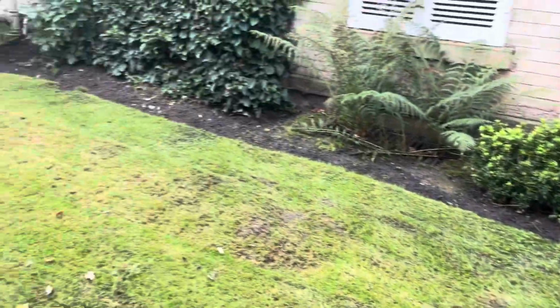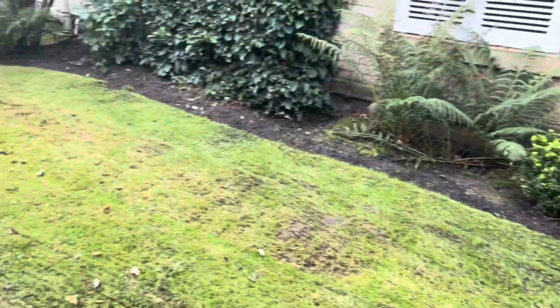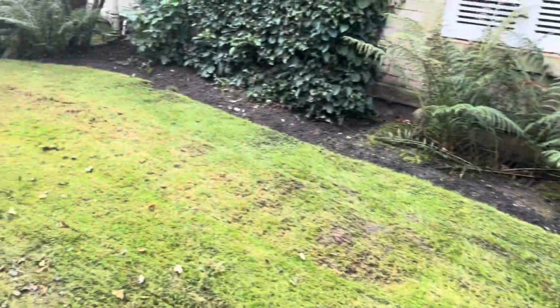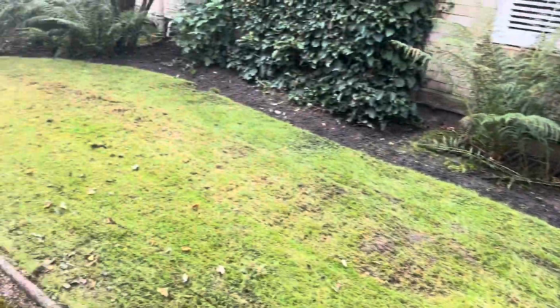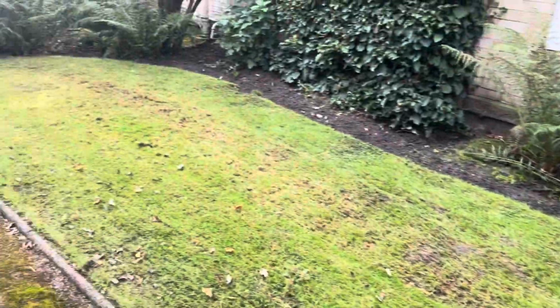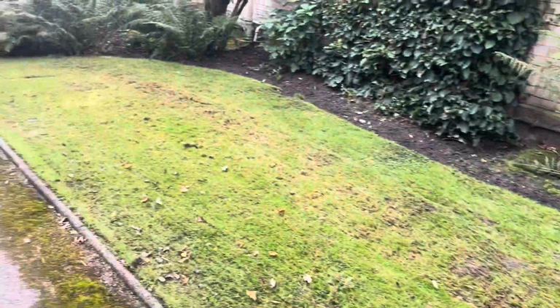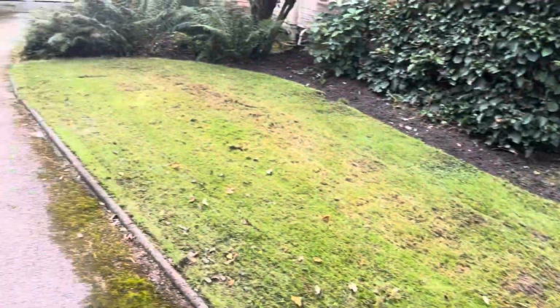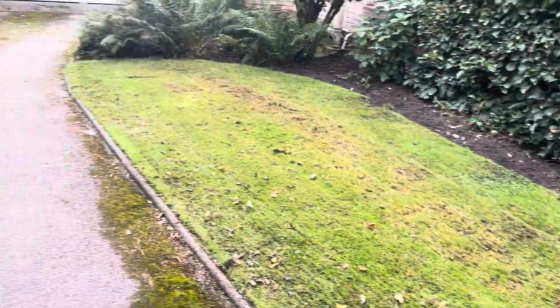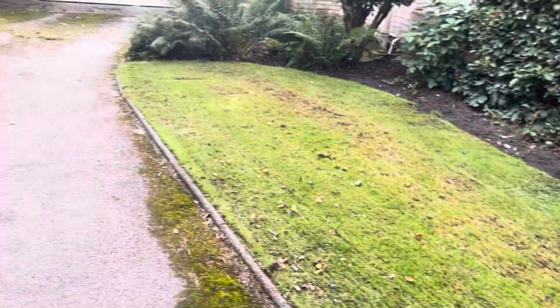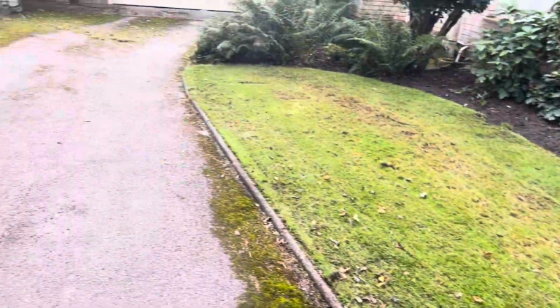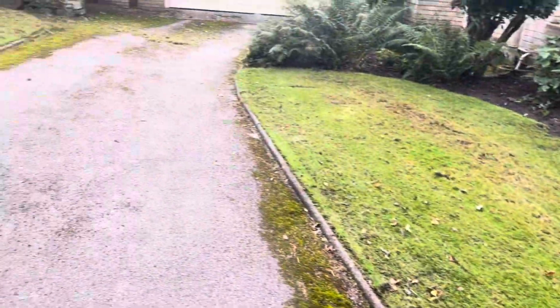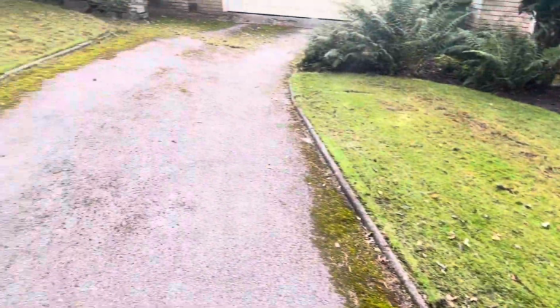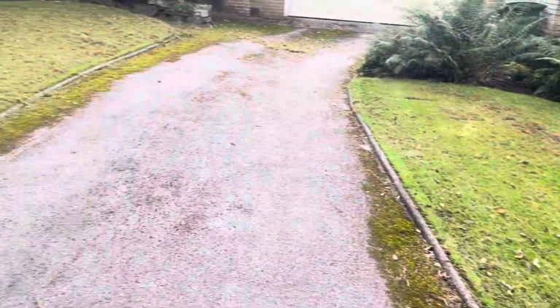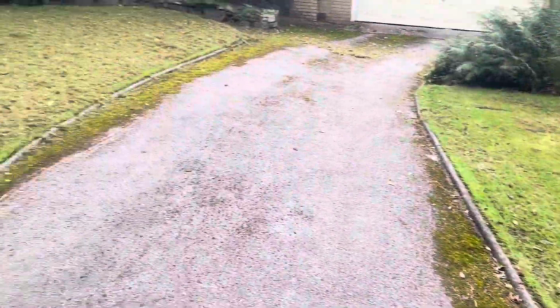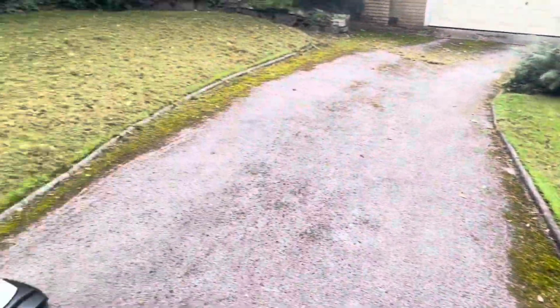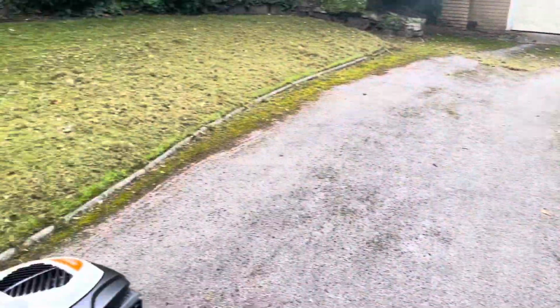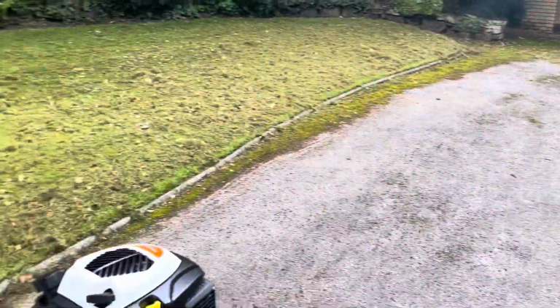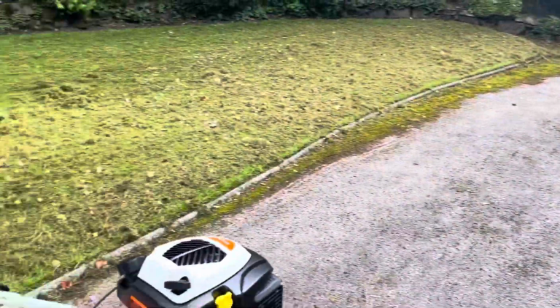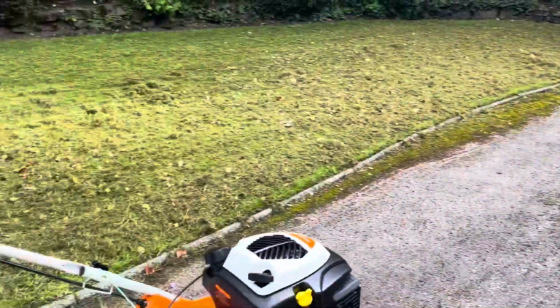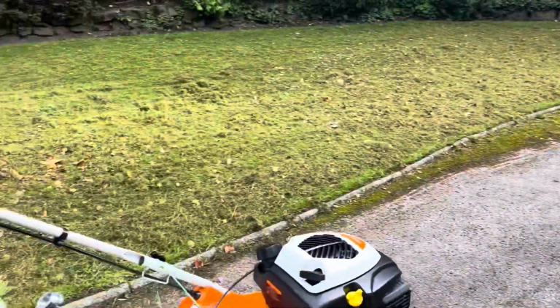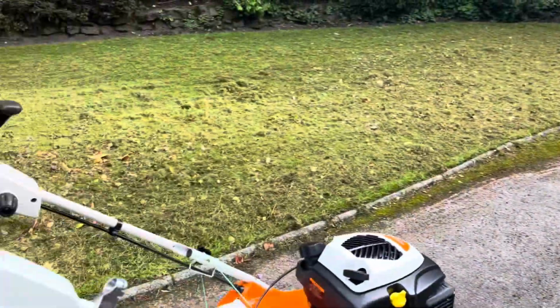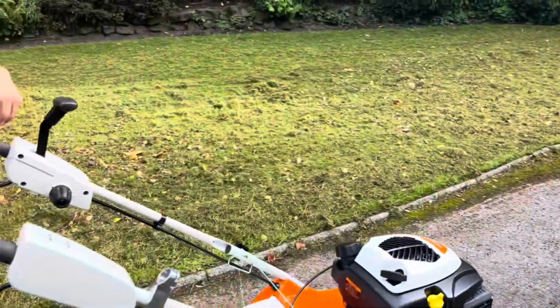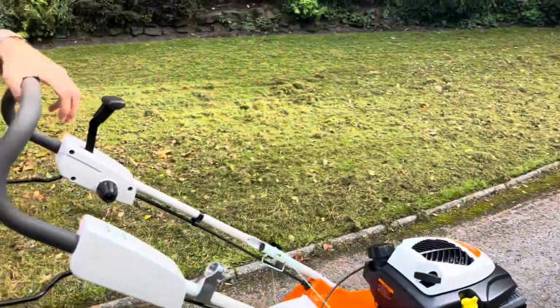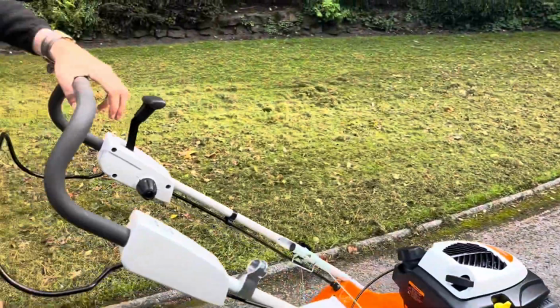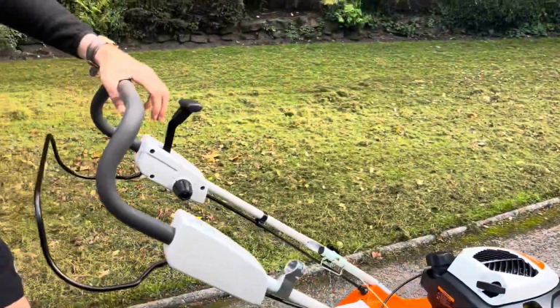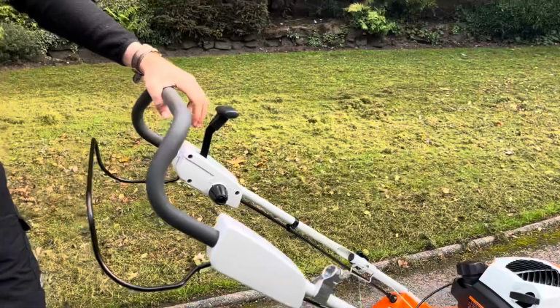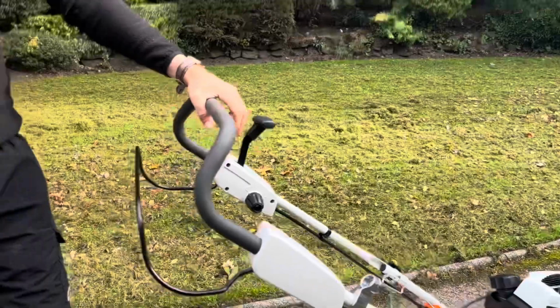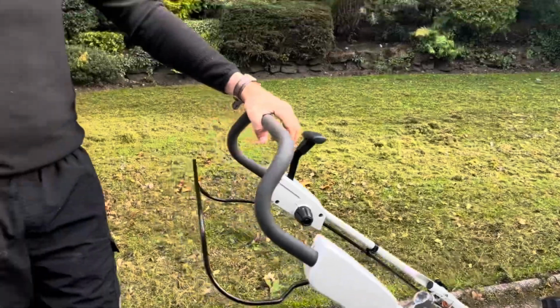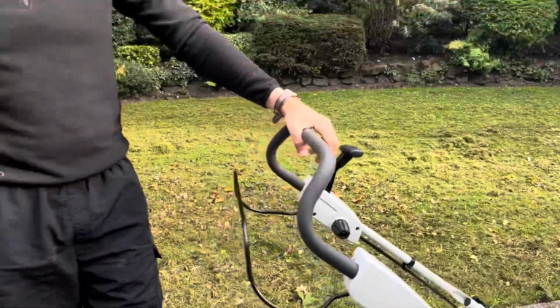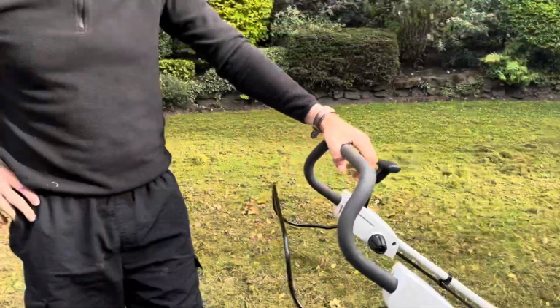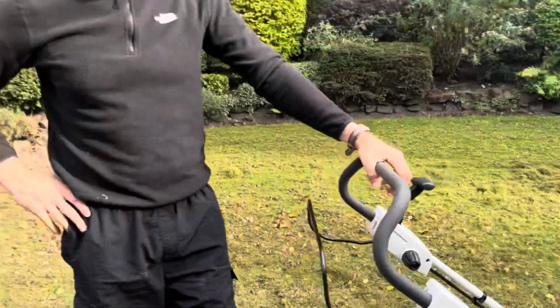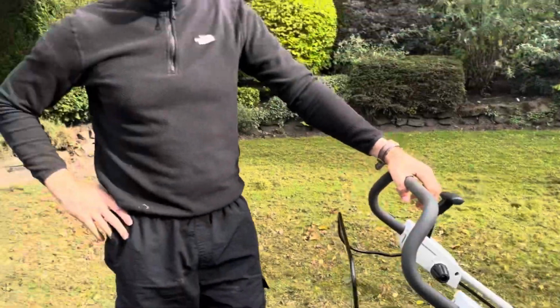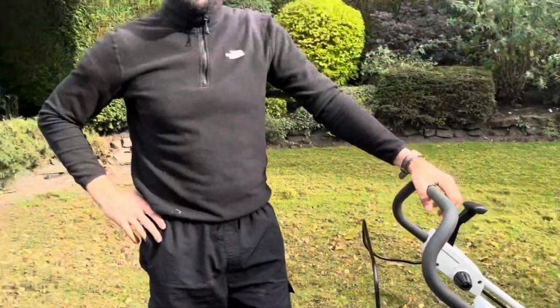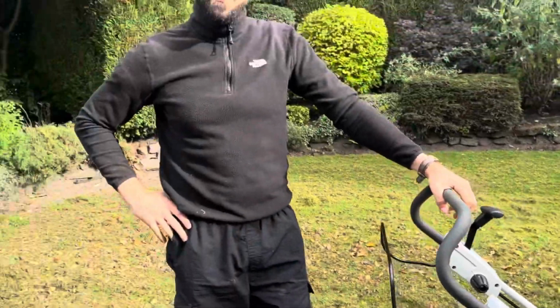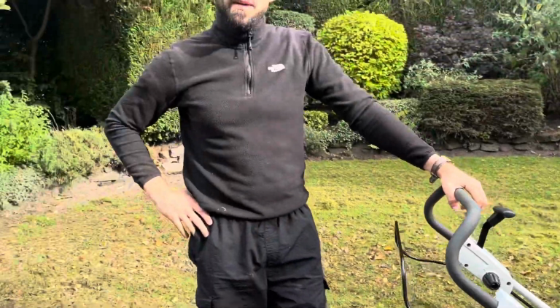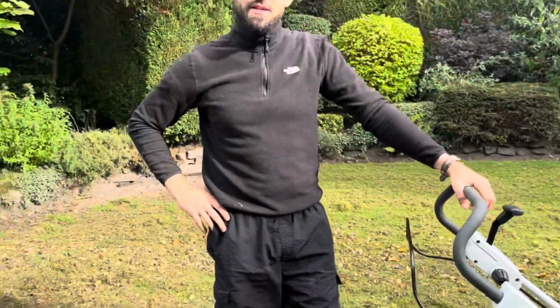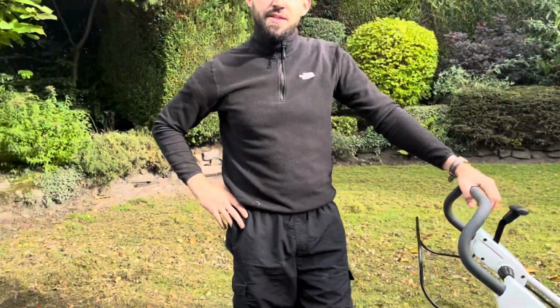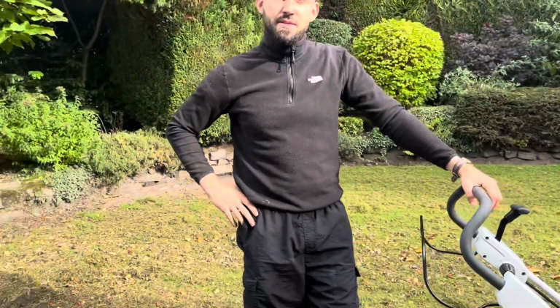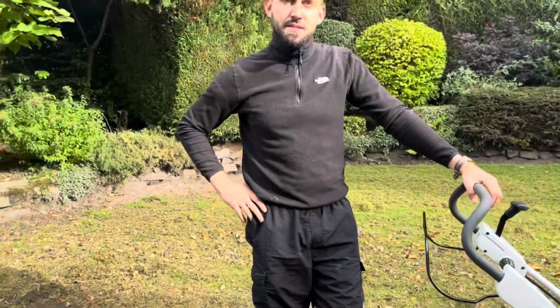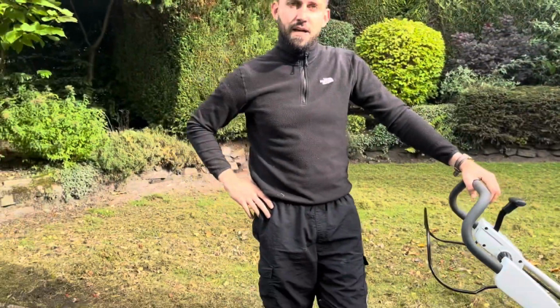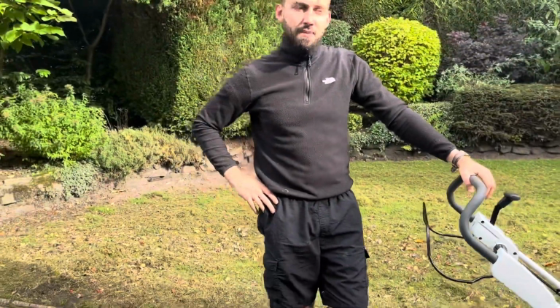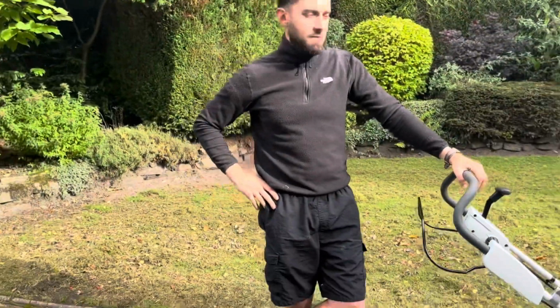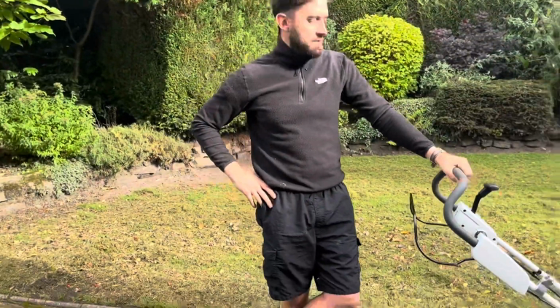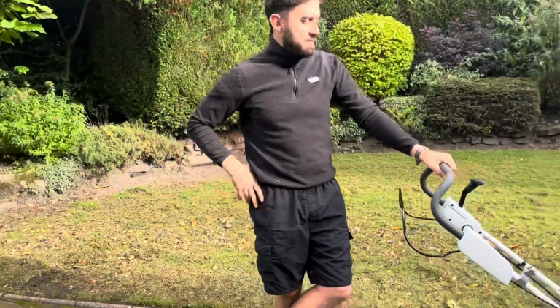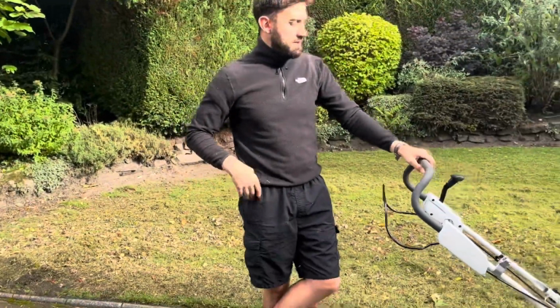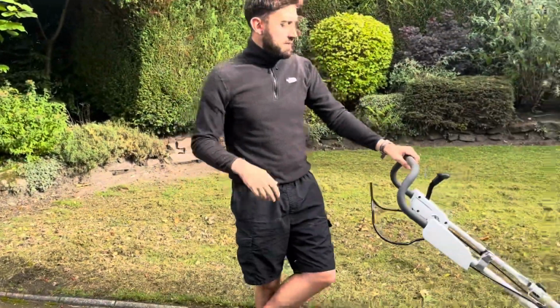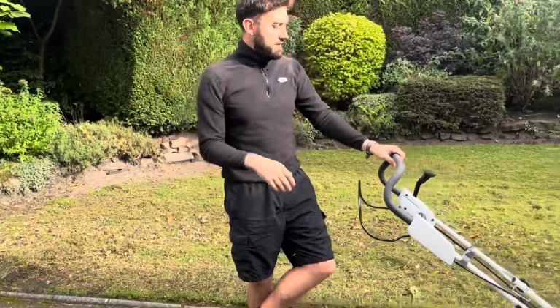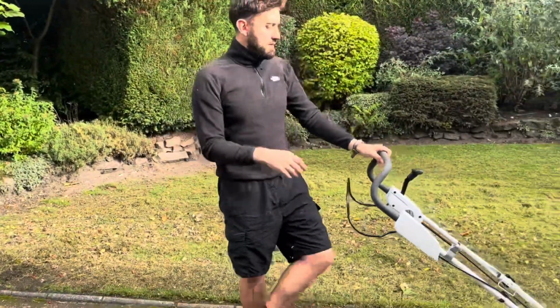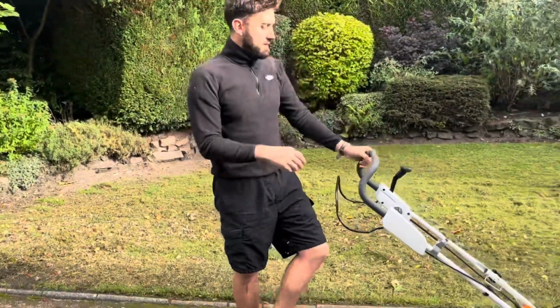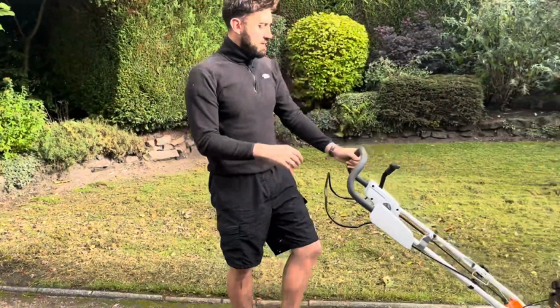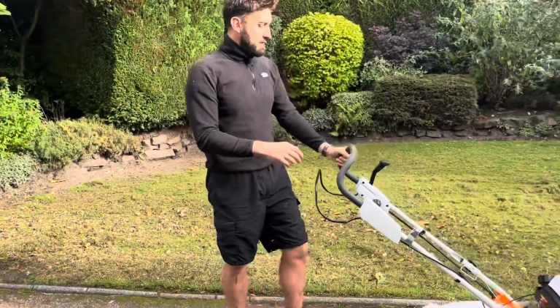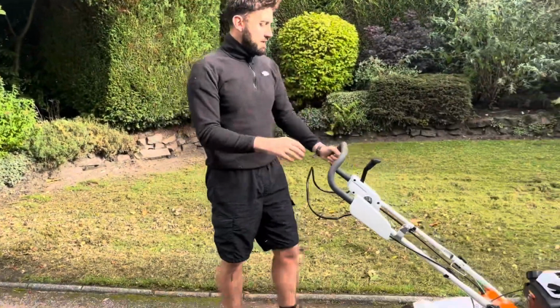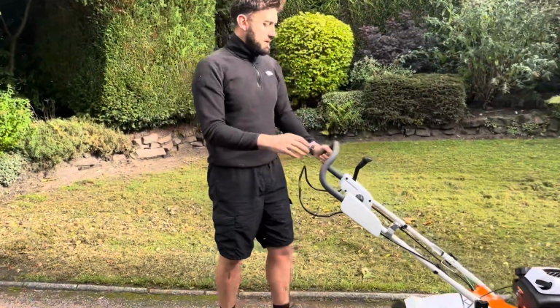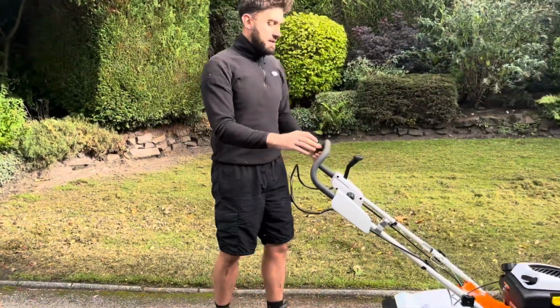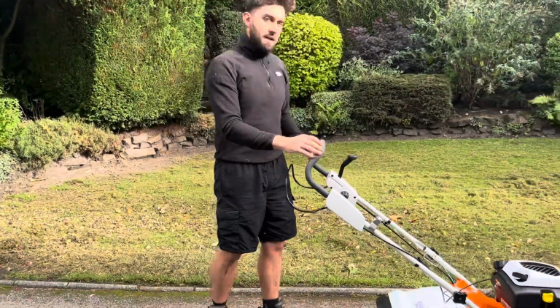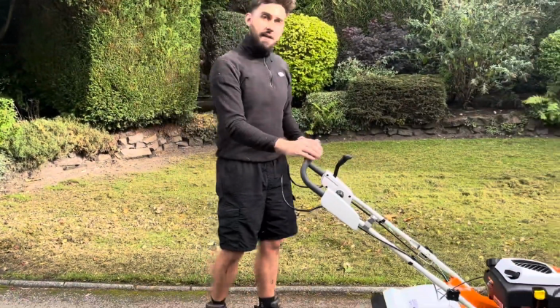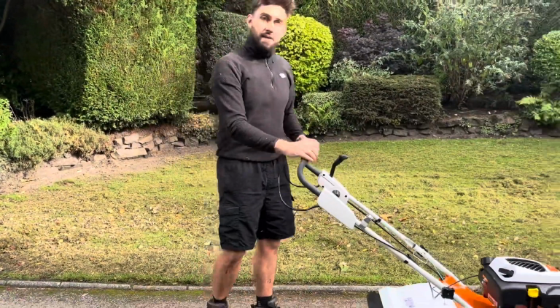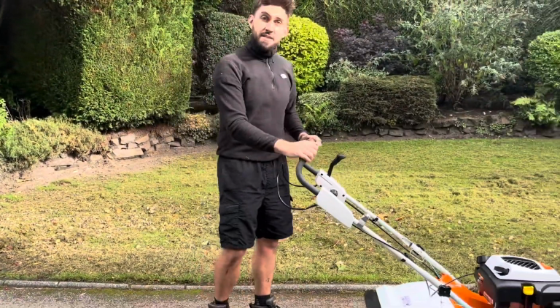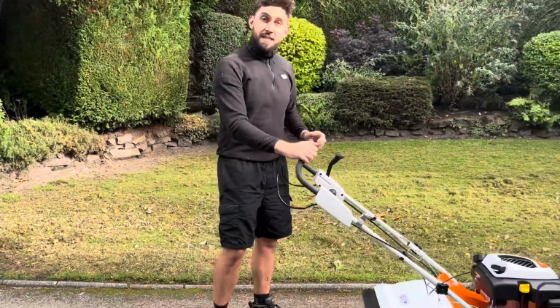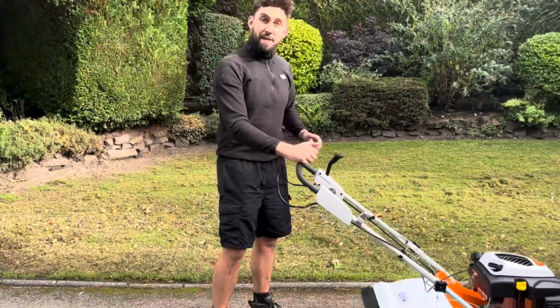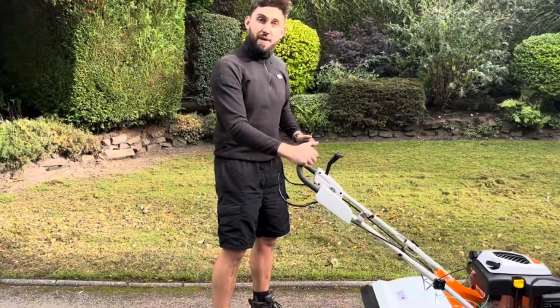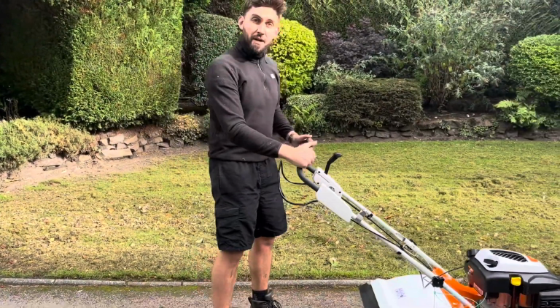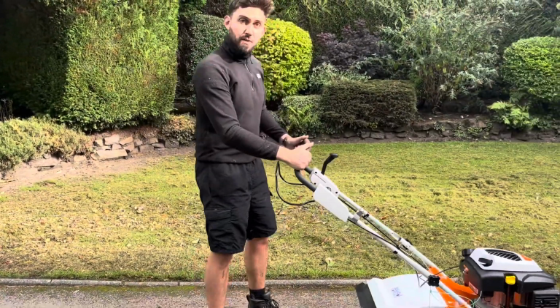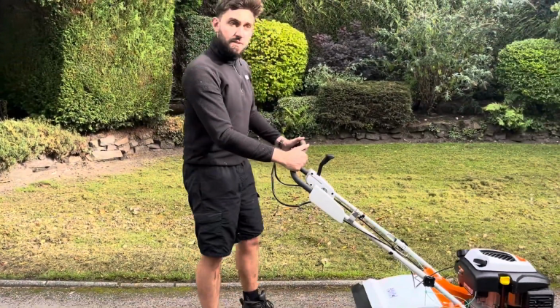Not to worry — the lawn will come back in a week or two's time. Let's see how it goes.